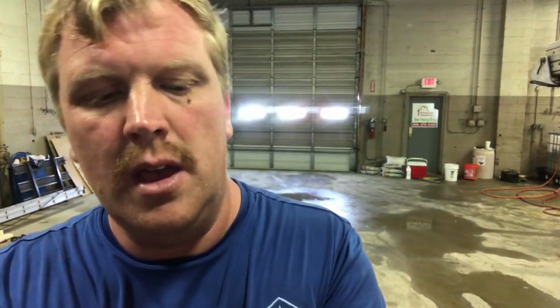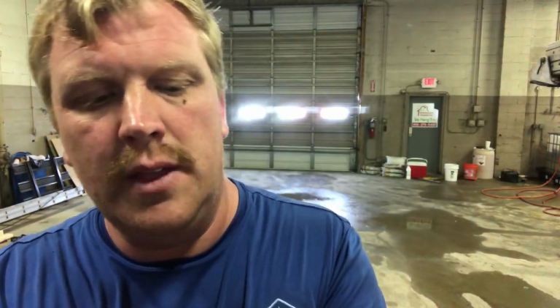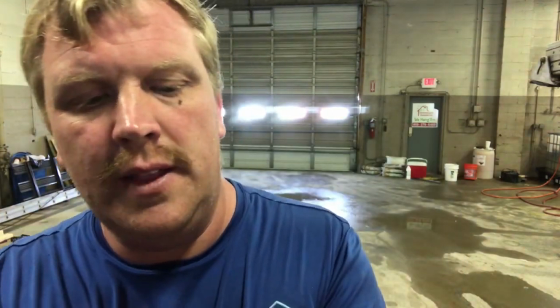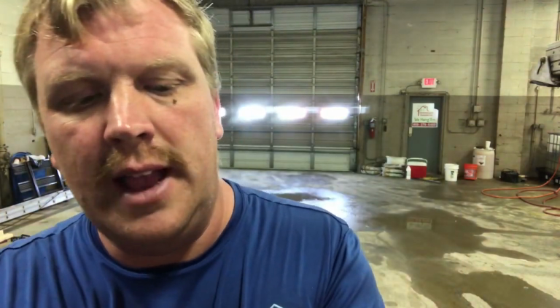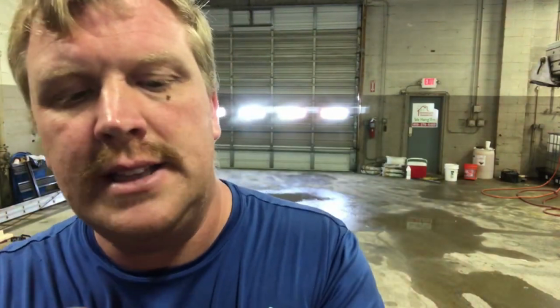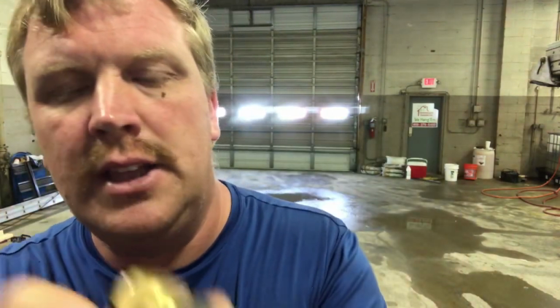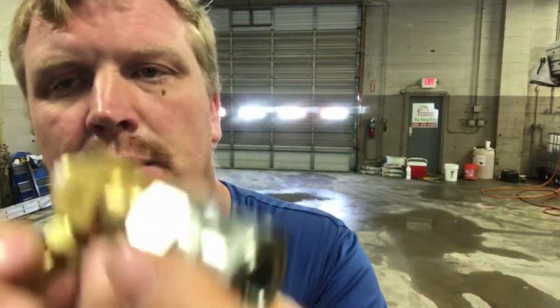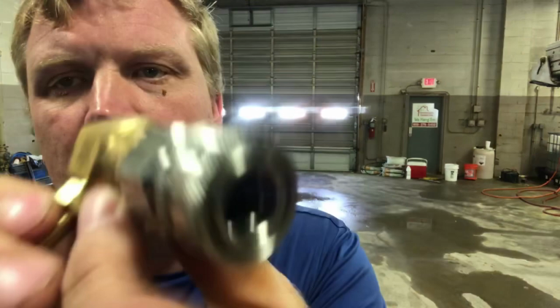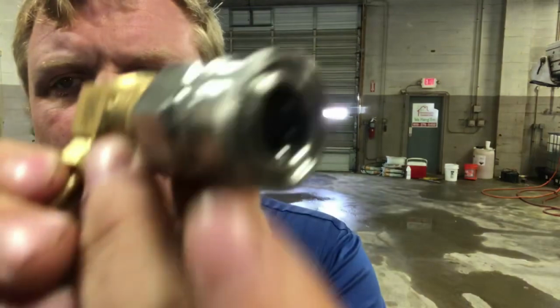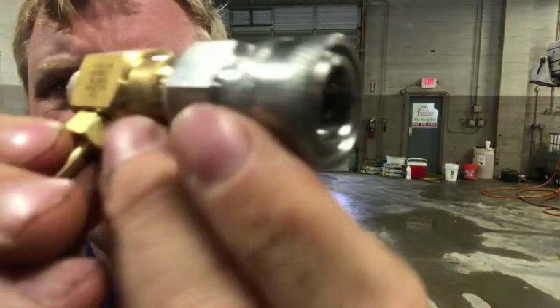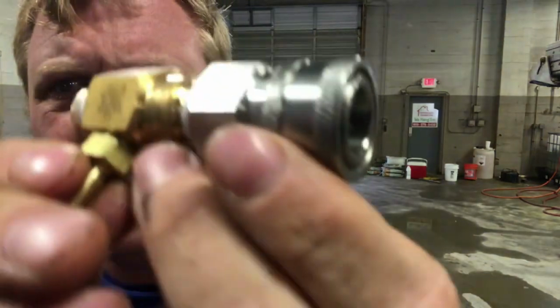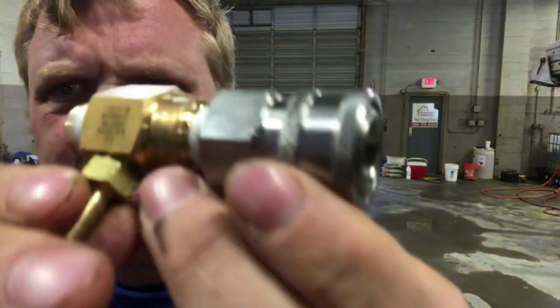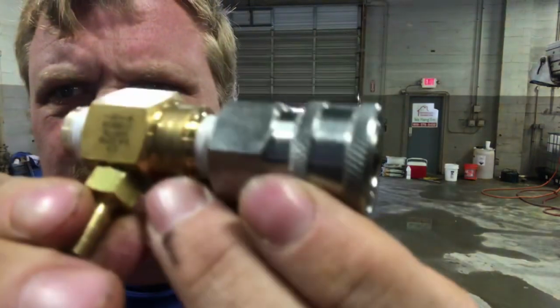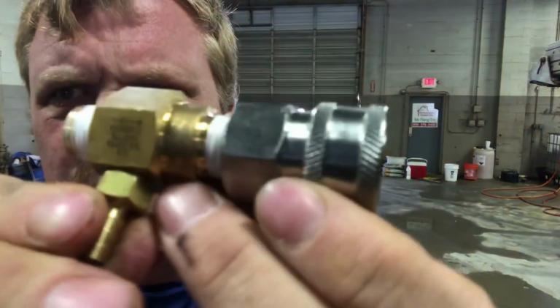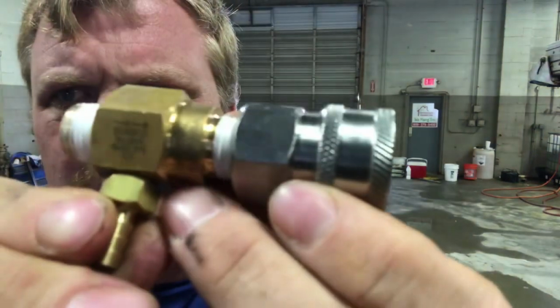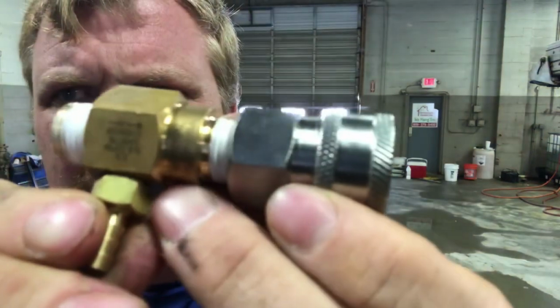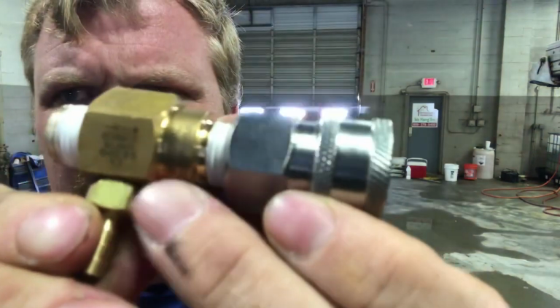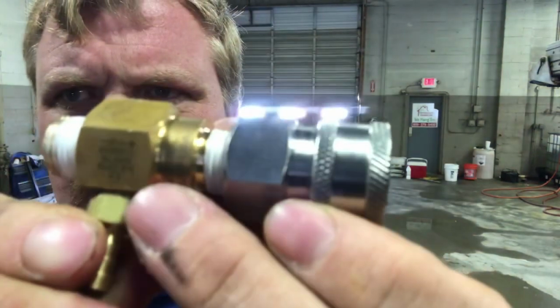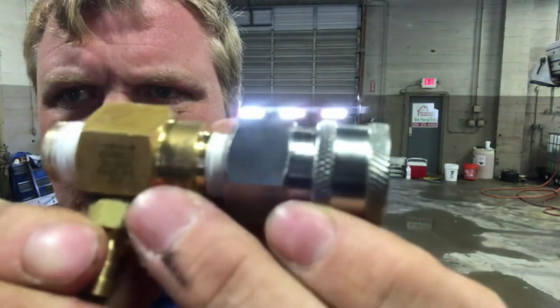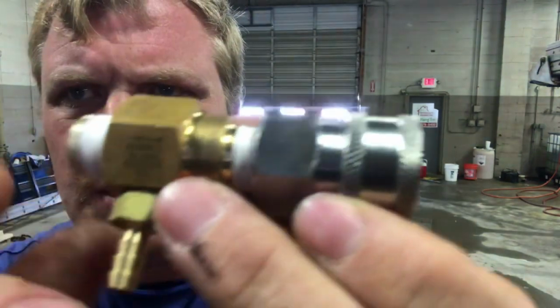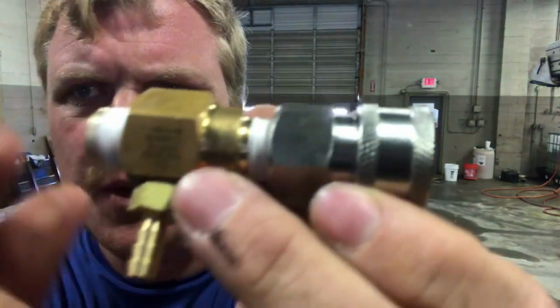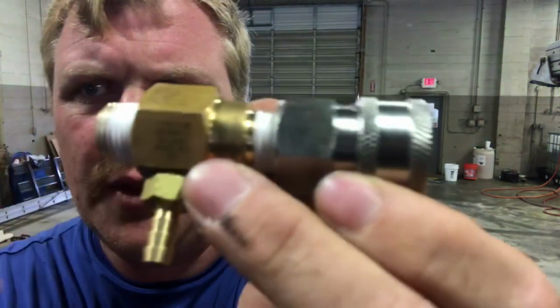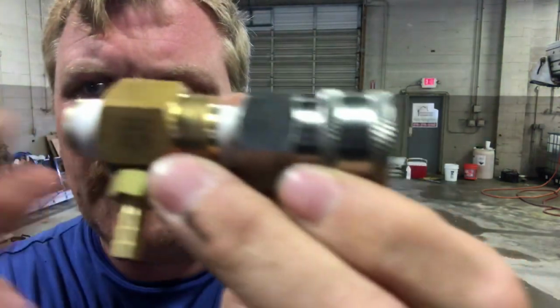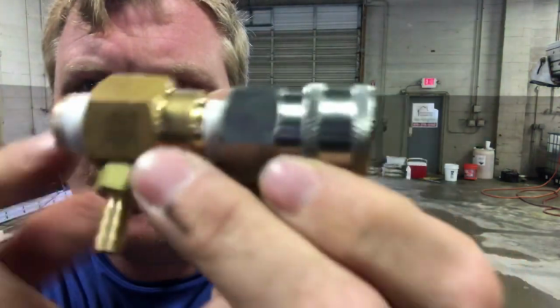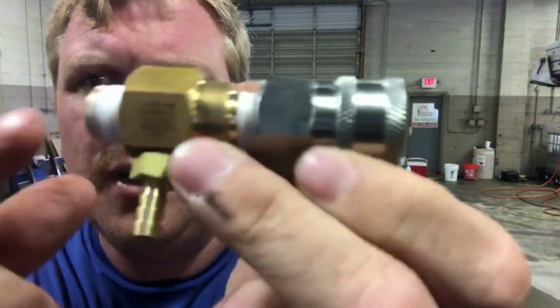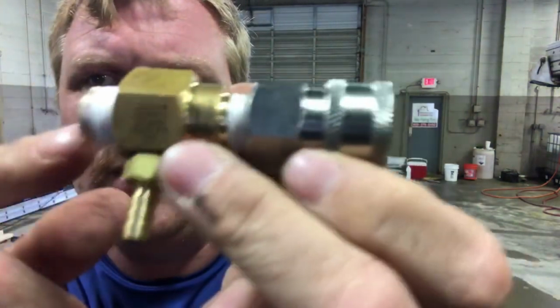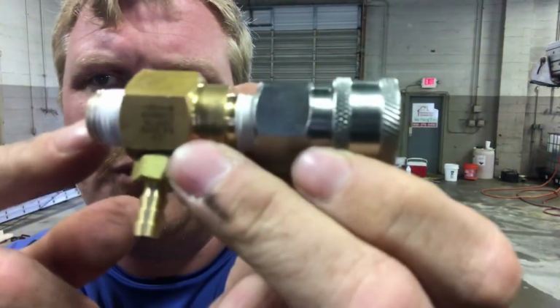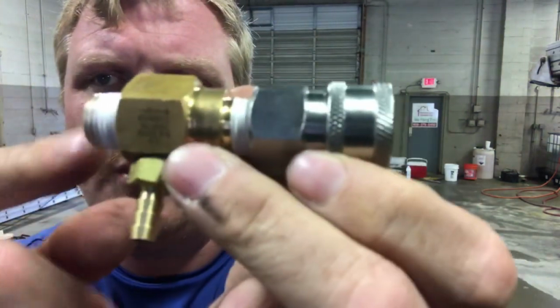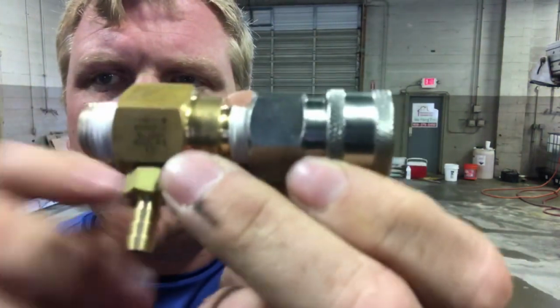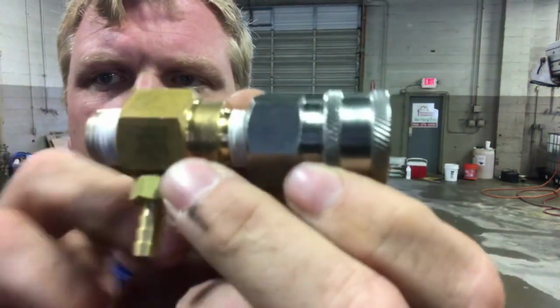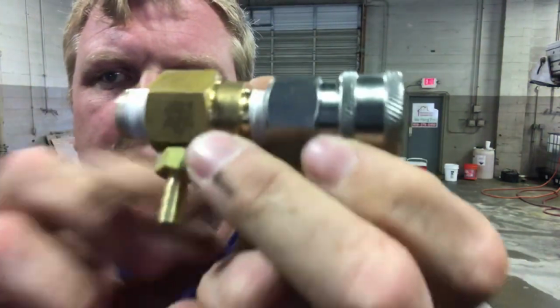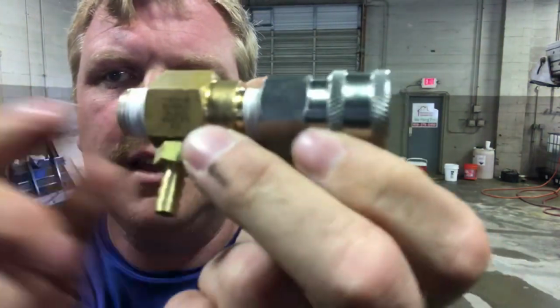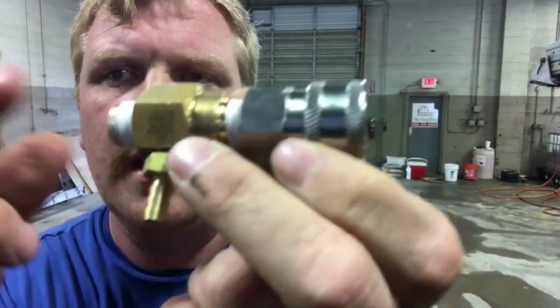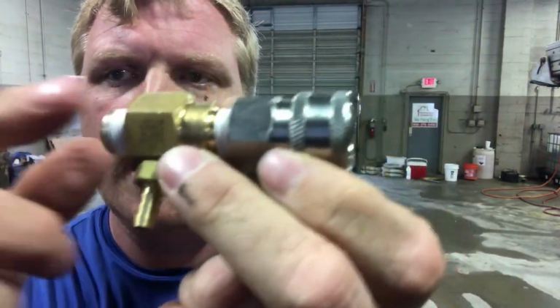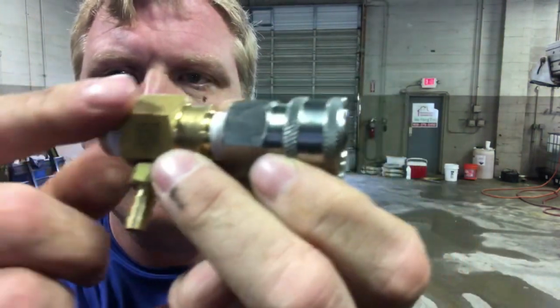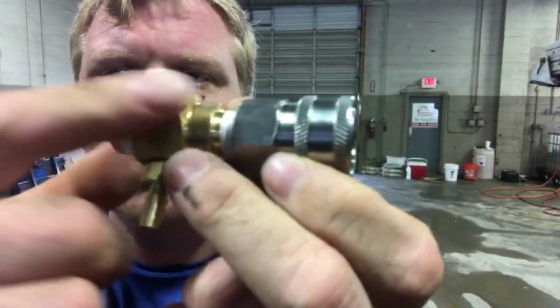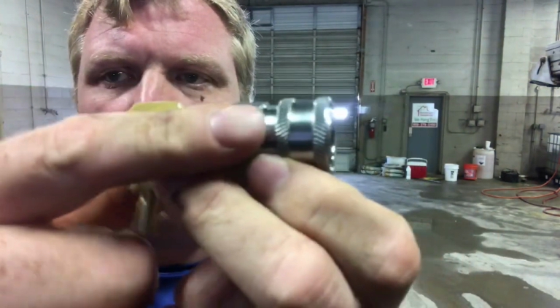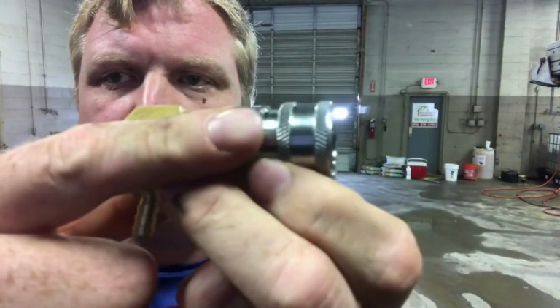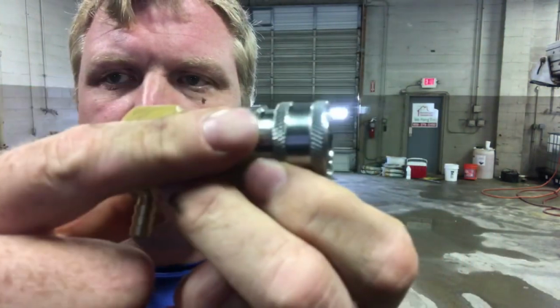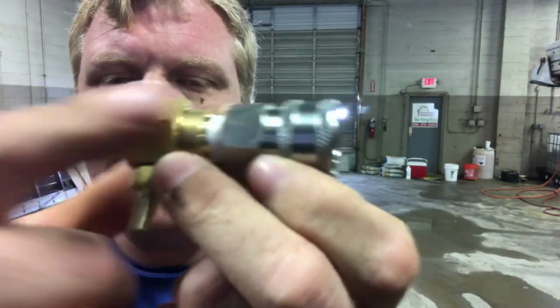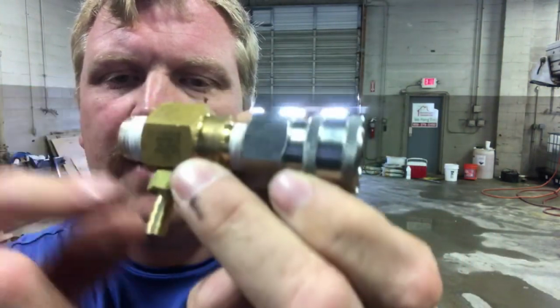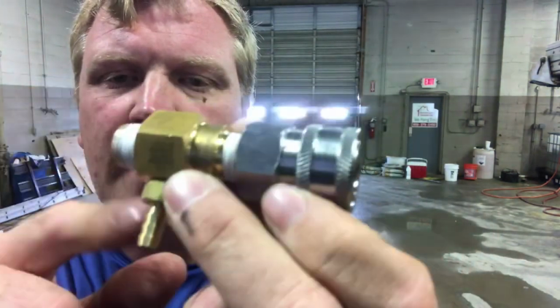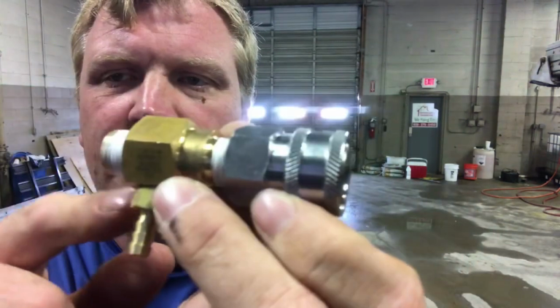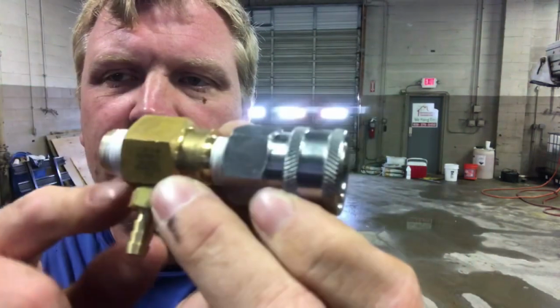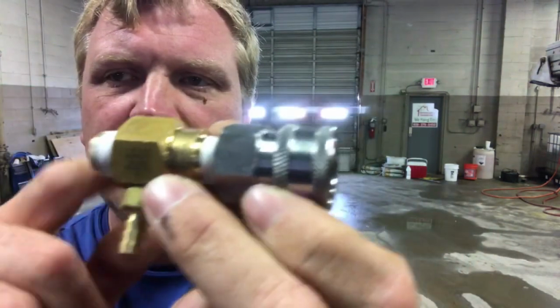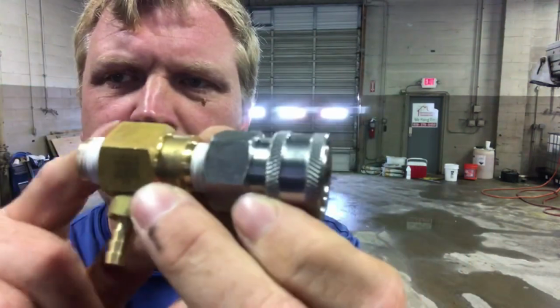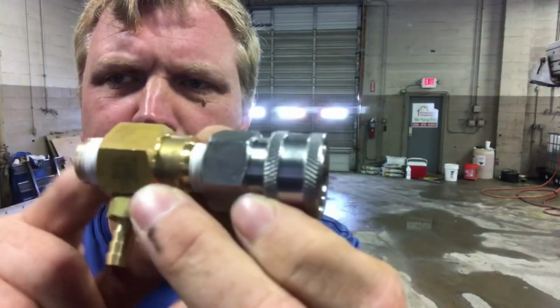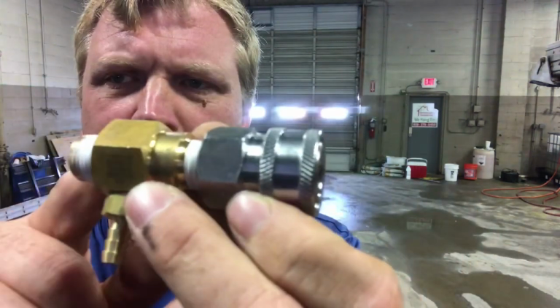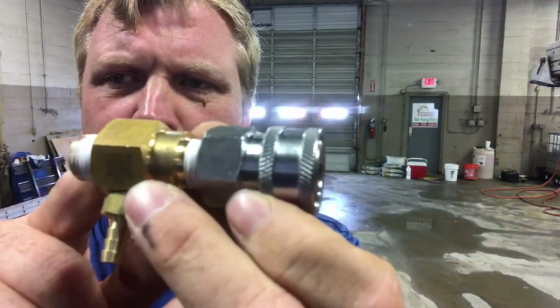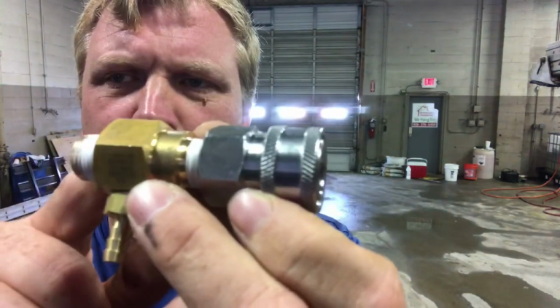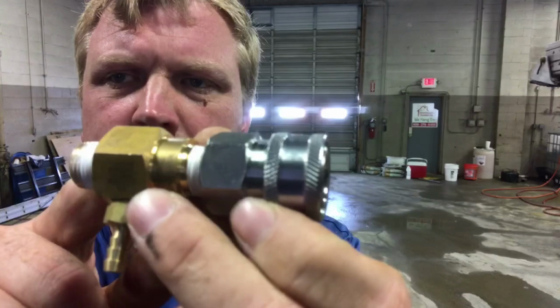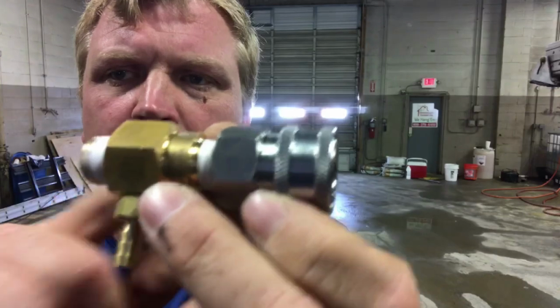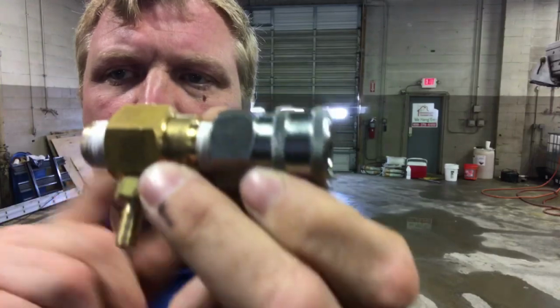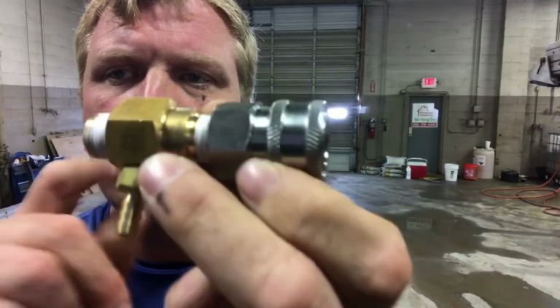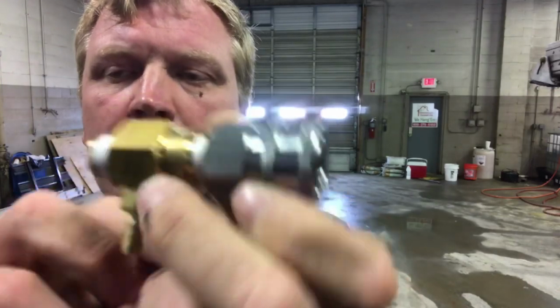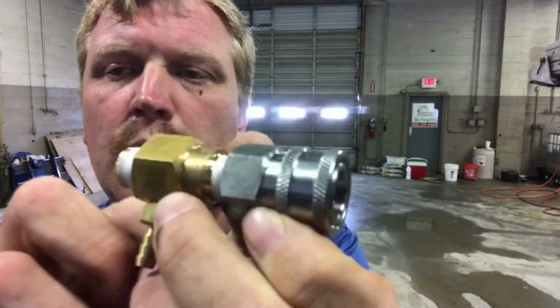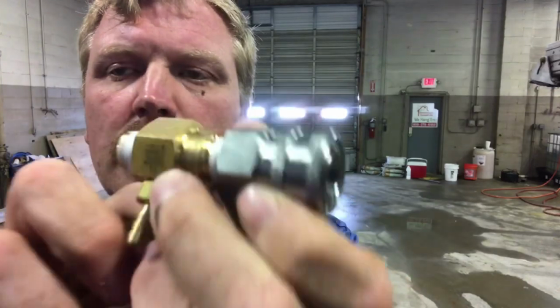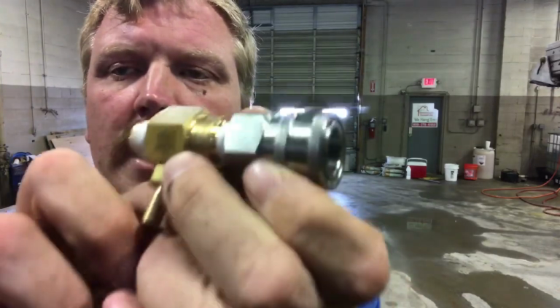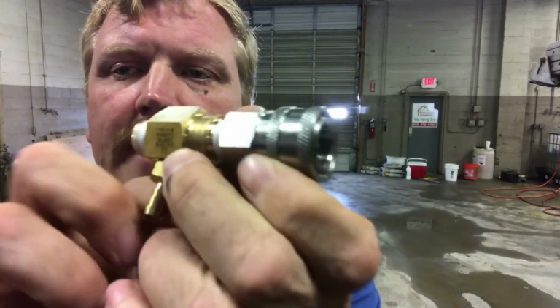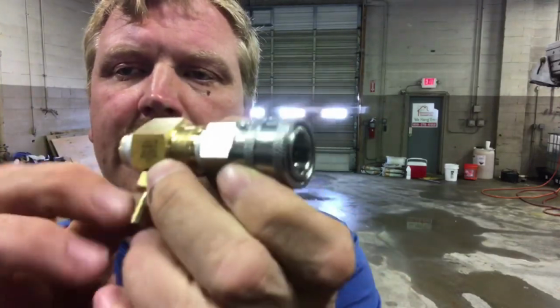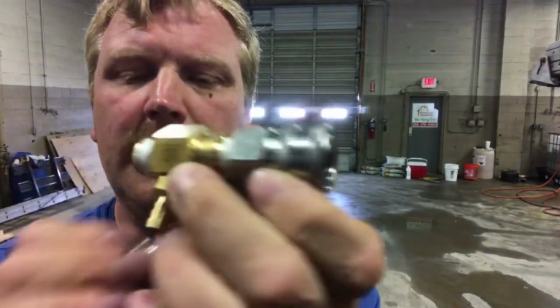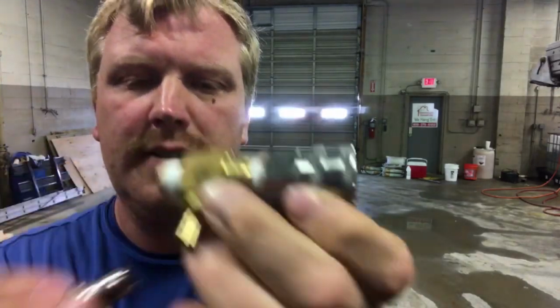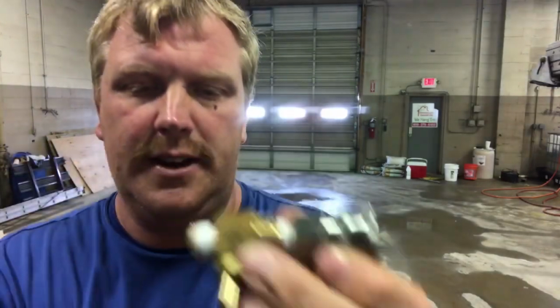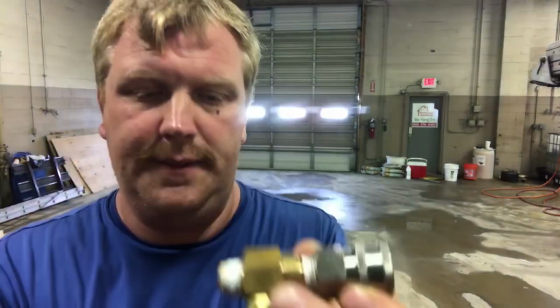The next thing you want to do is make sure the flow is right. With the check valve, if this is backwards, it will not flow right.